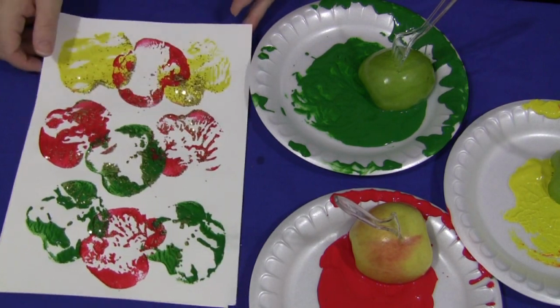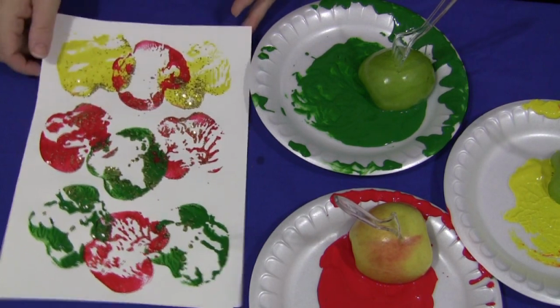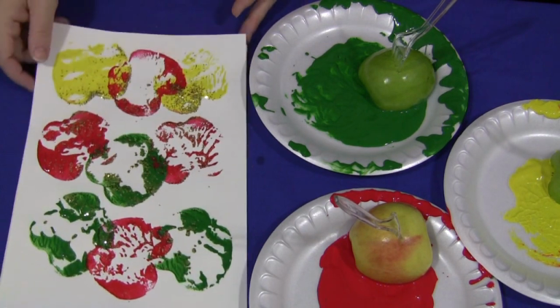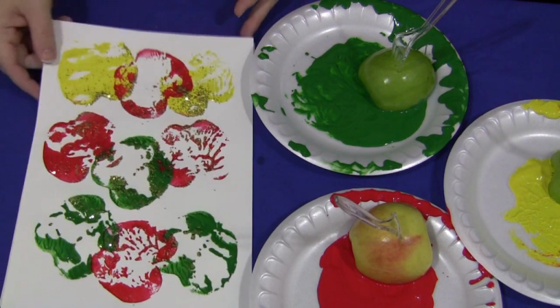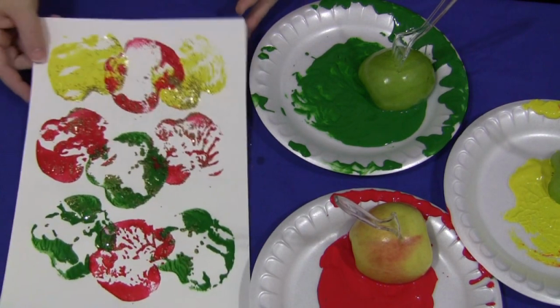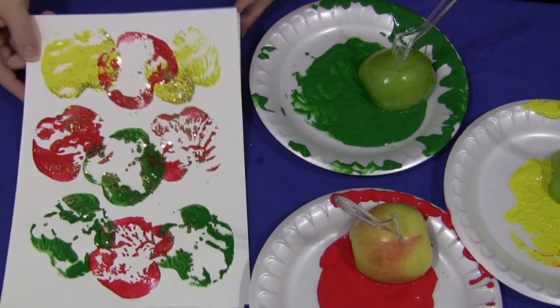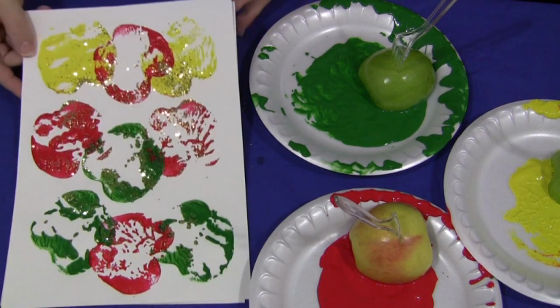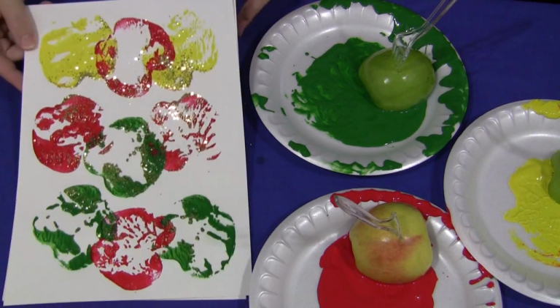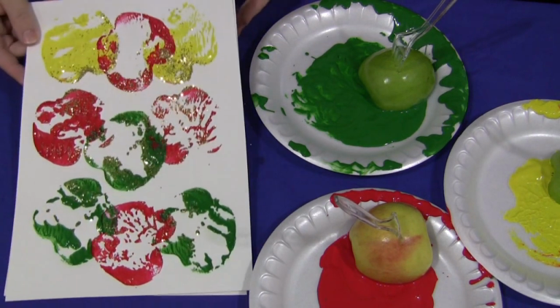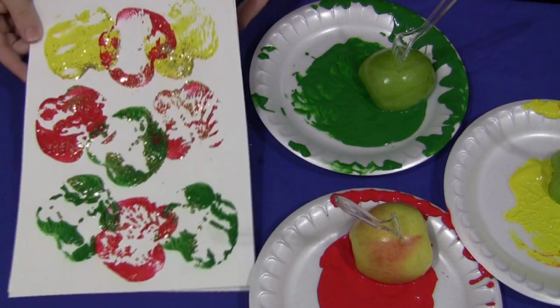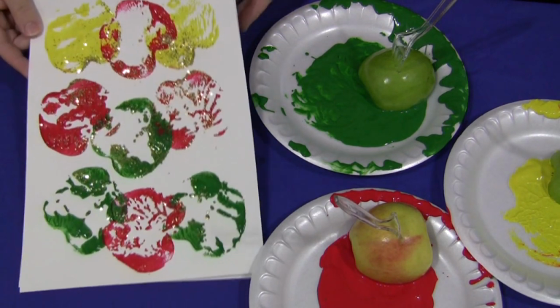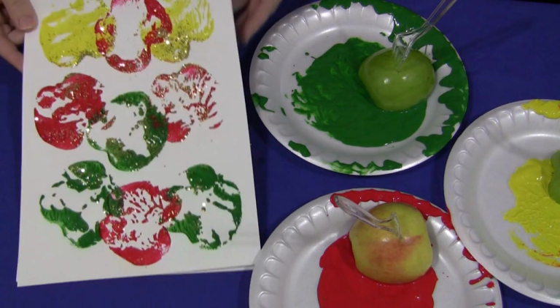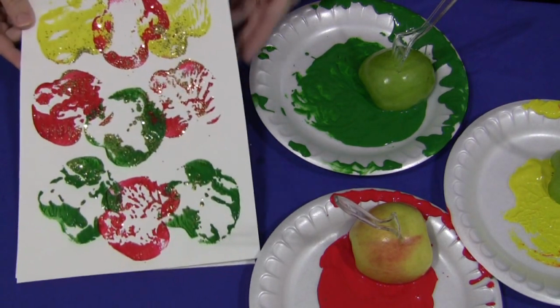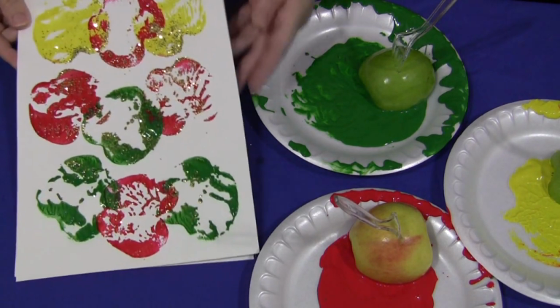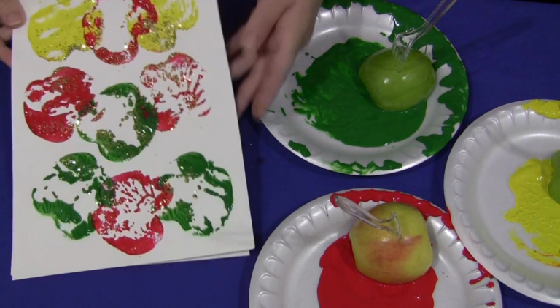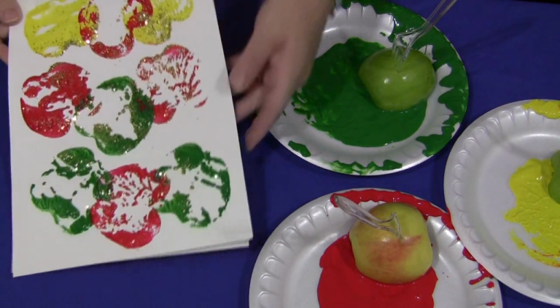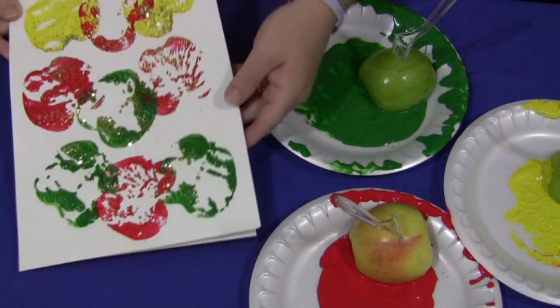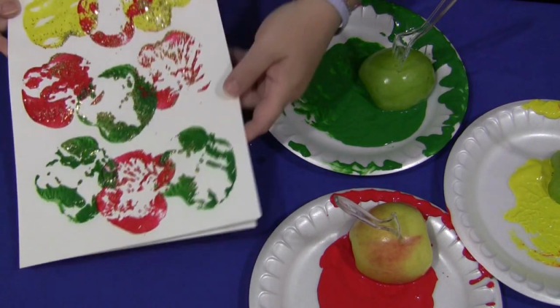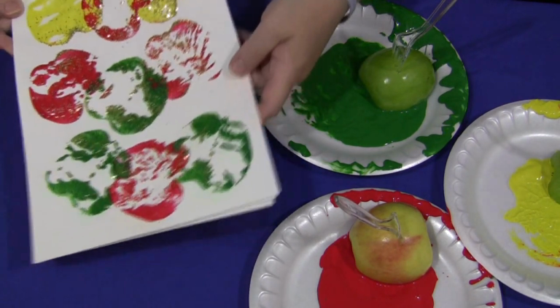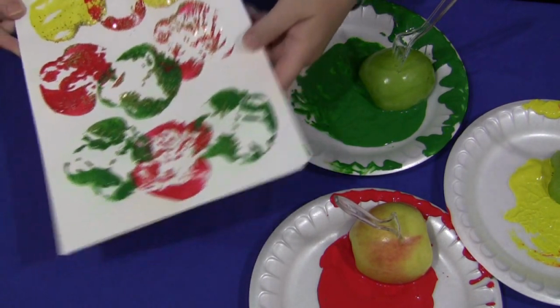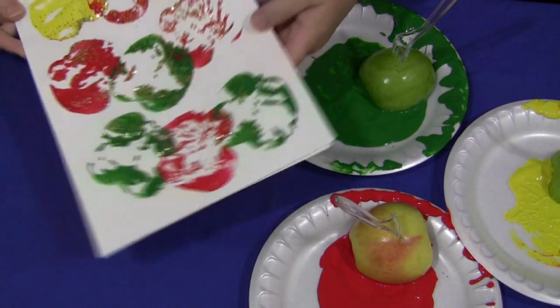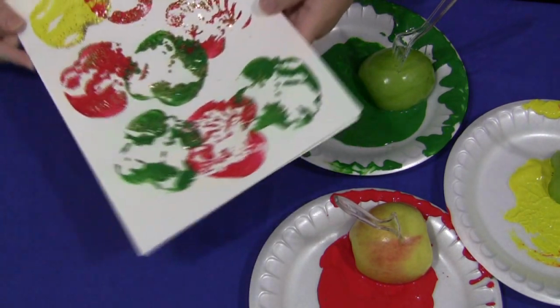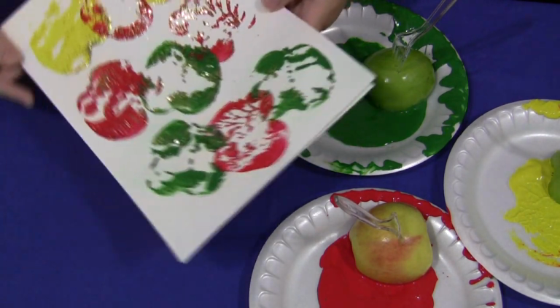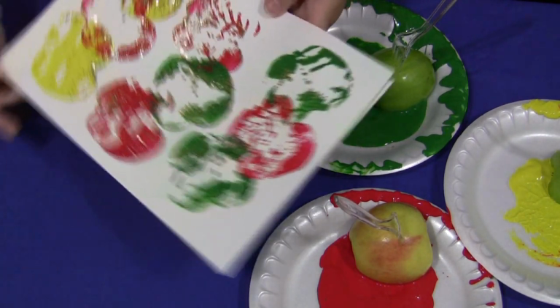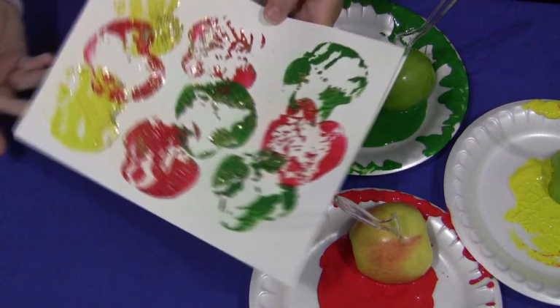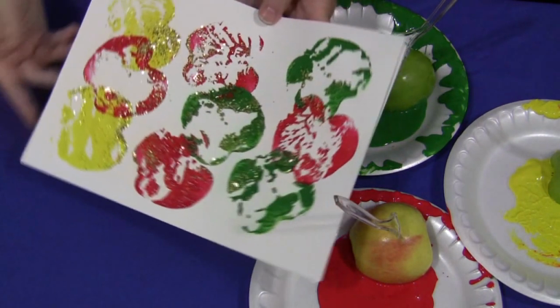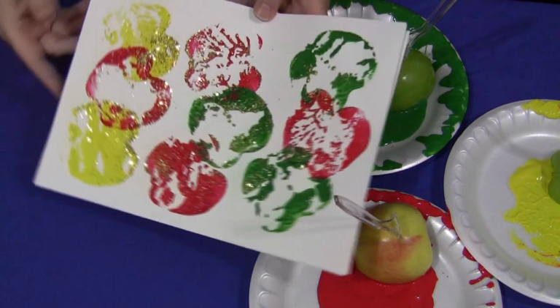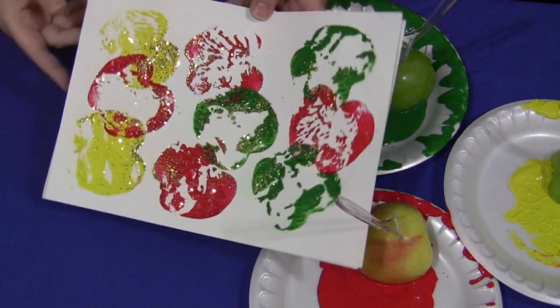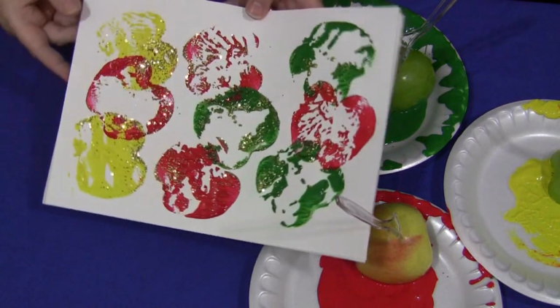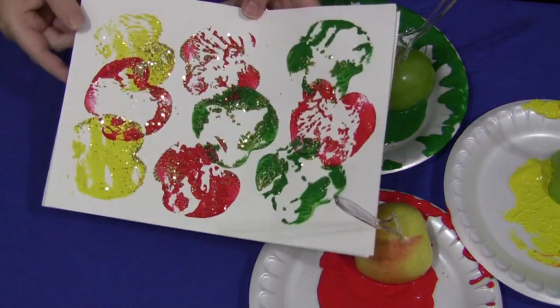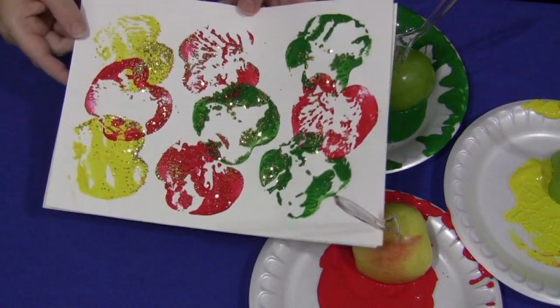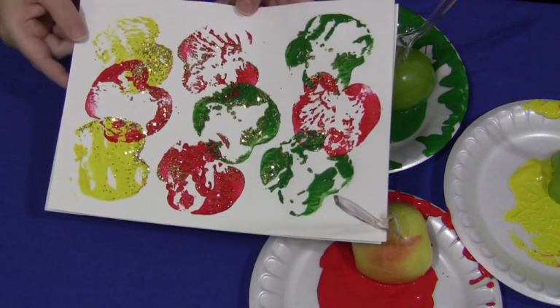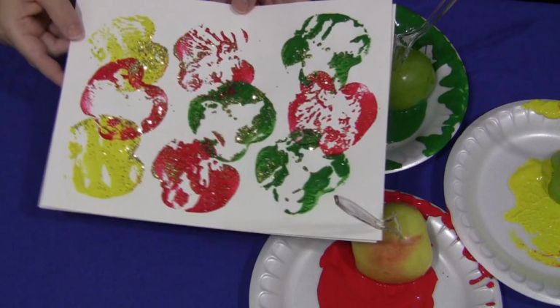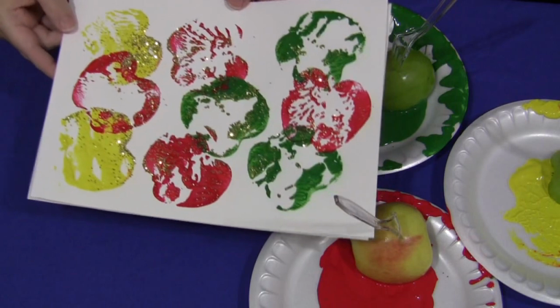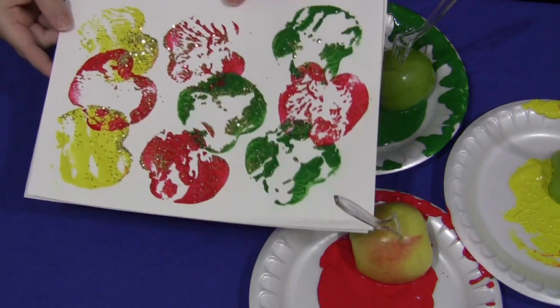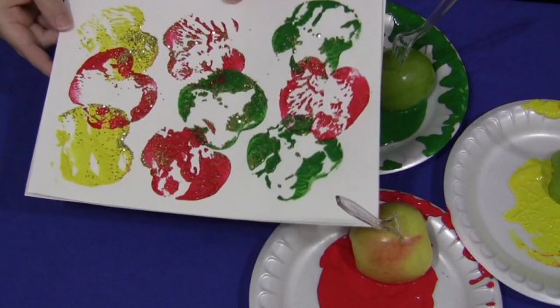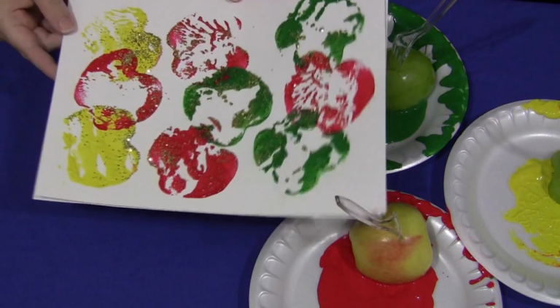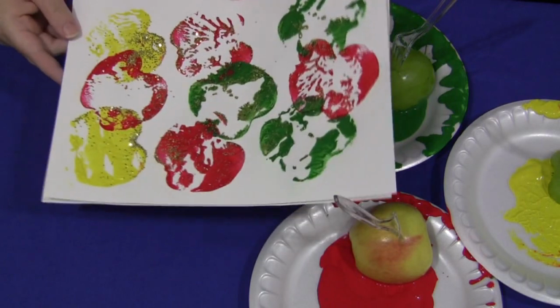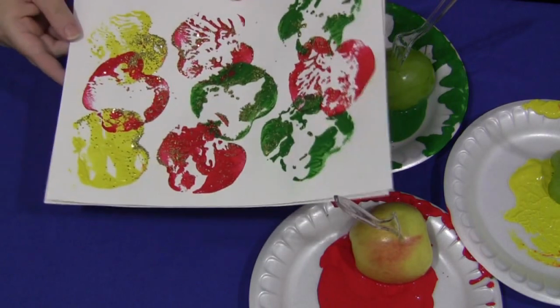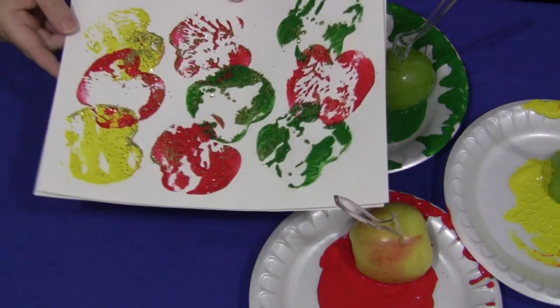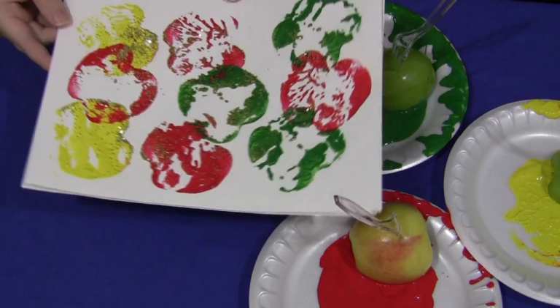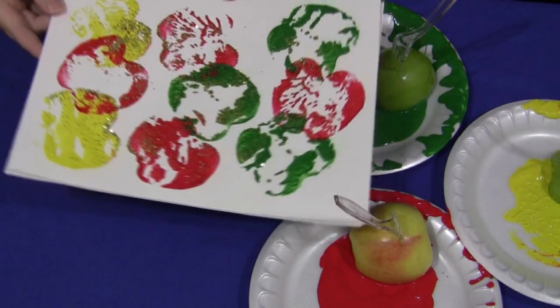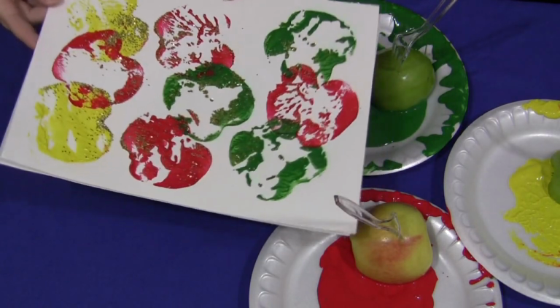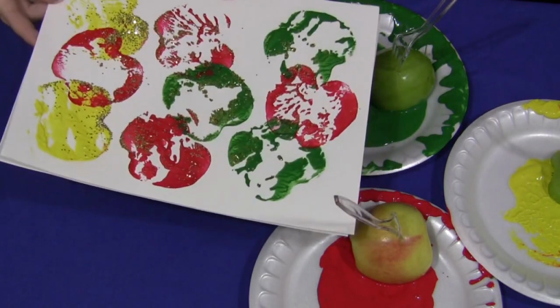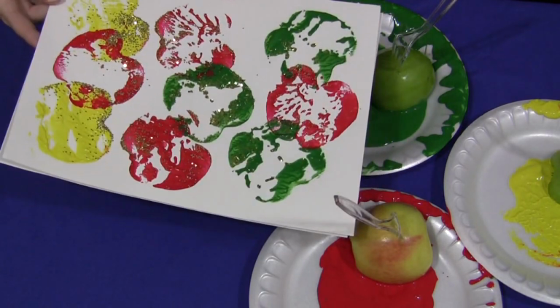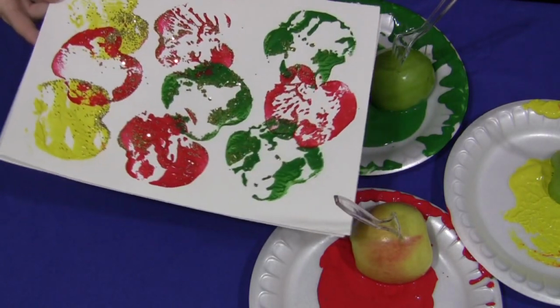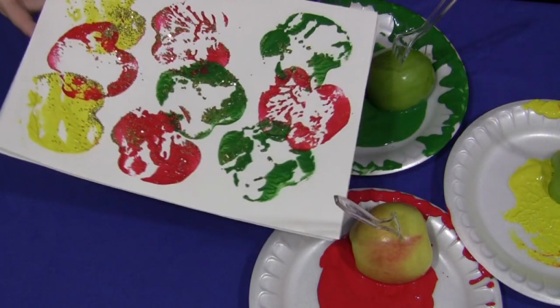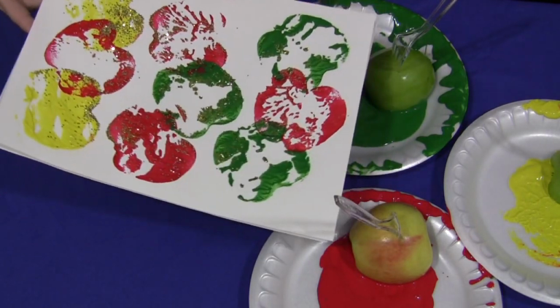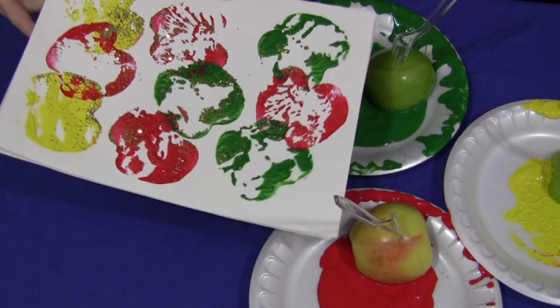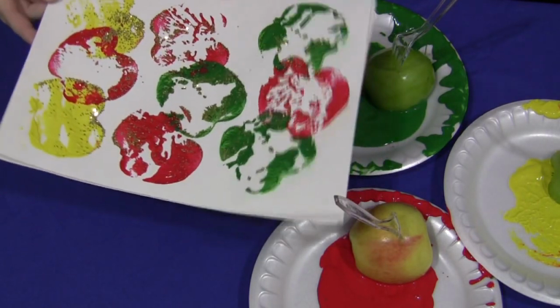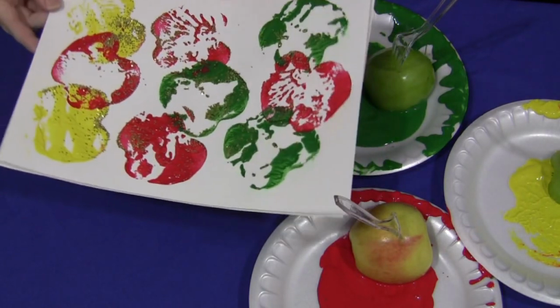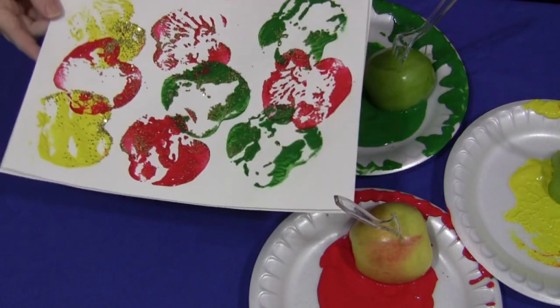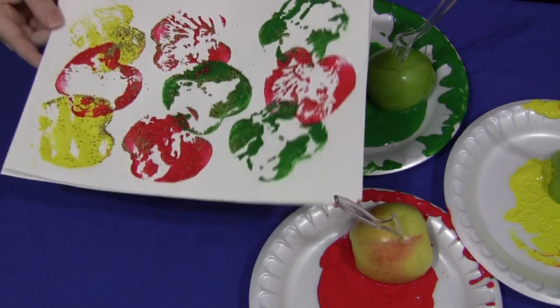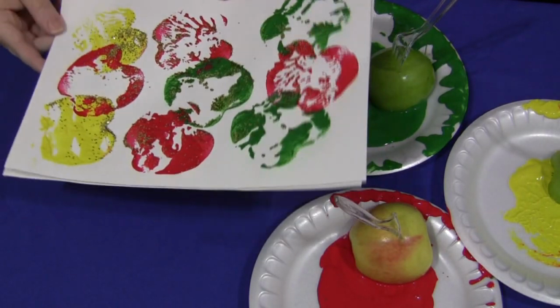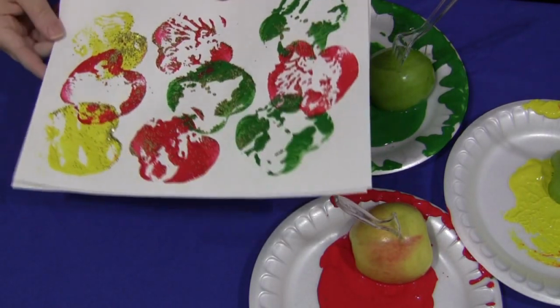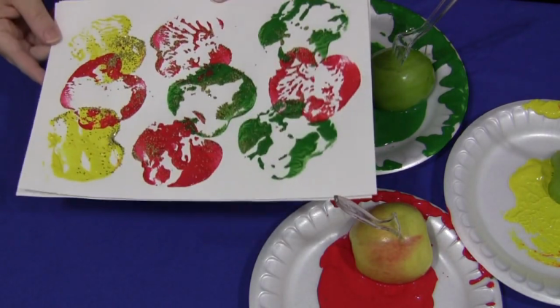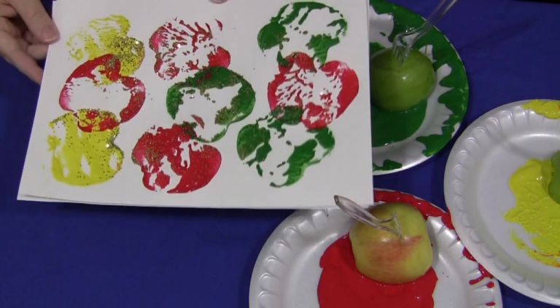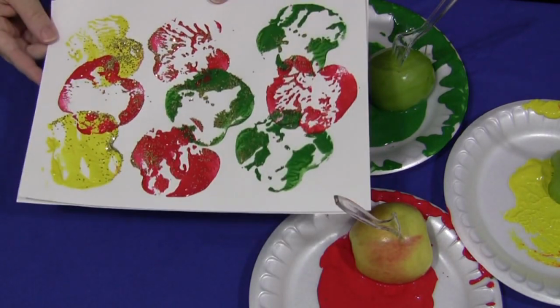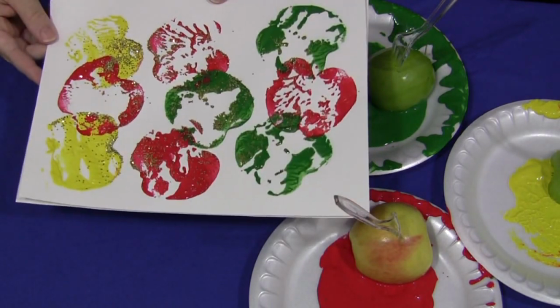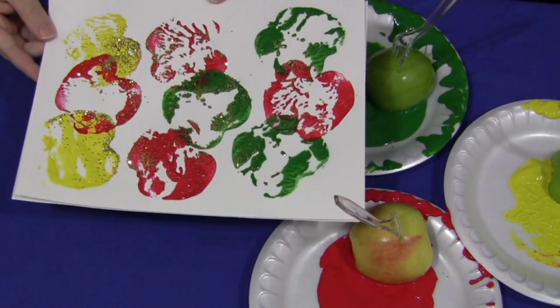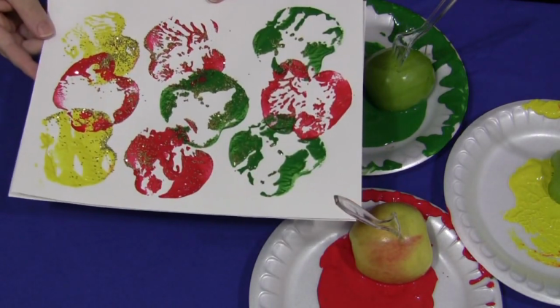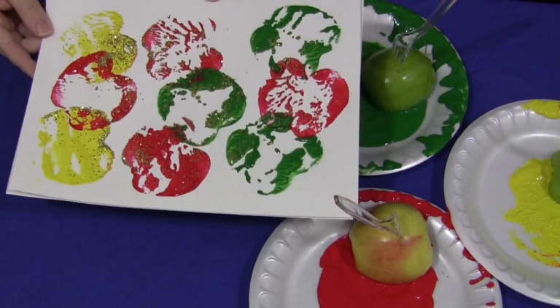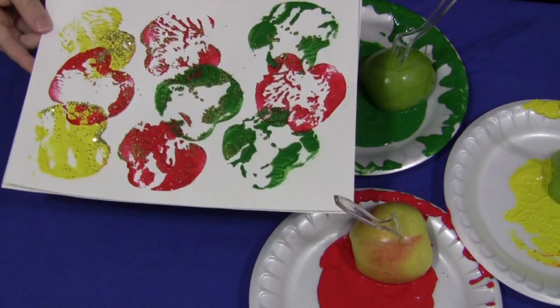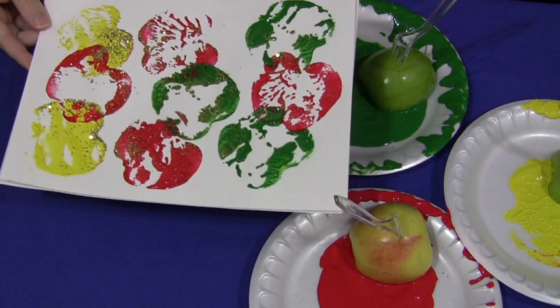I don't know if you can see it, but we also, when the paint is still wet, sprinkle a little bit of glitter onto the apple prints and it really makes a nice effect.